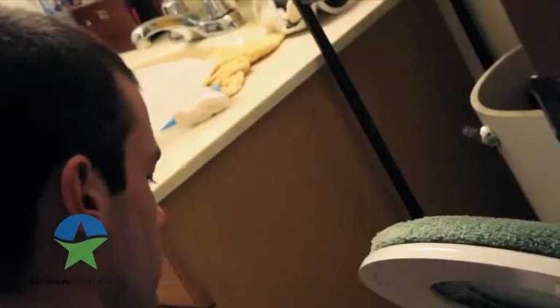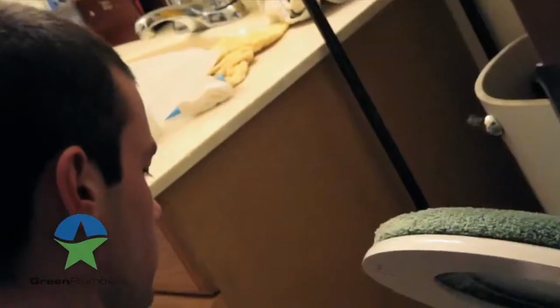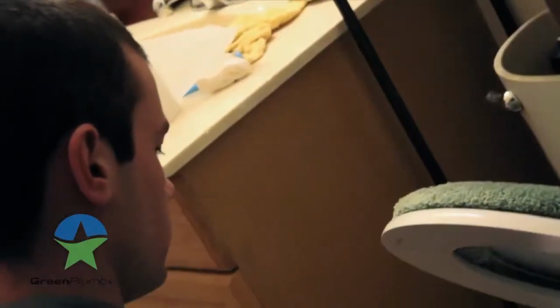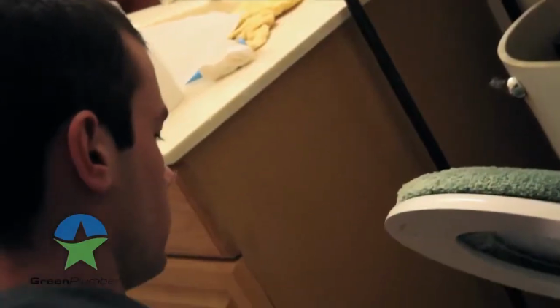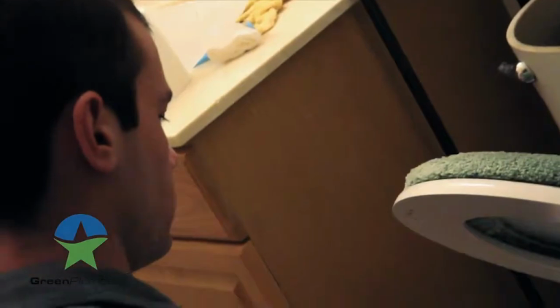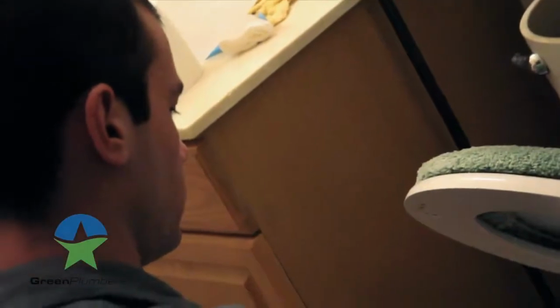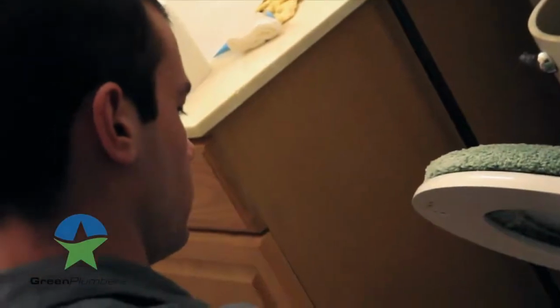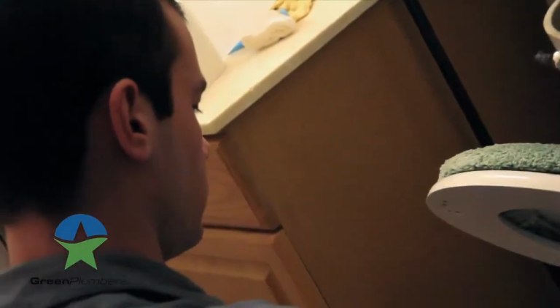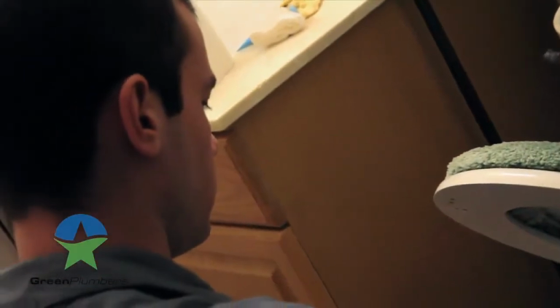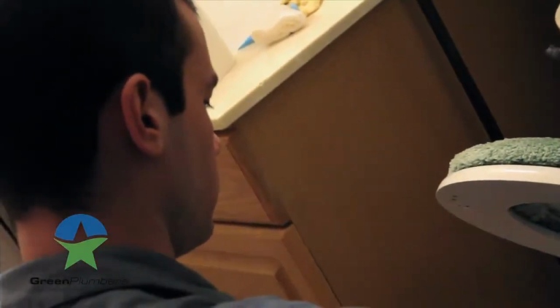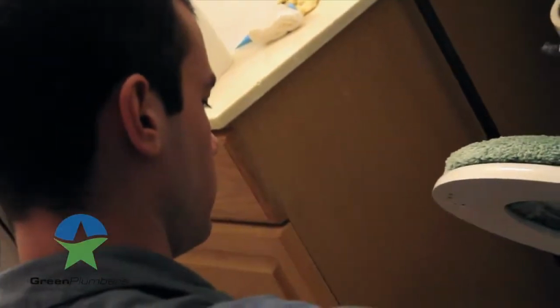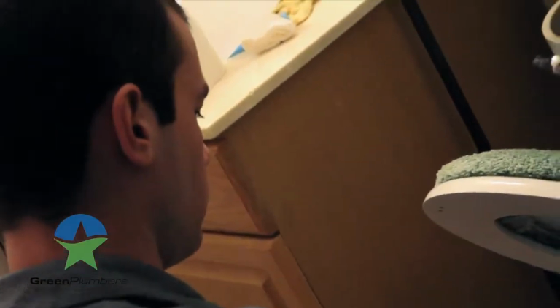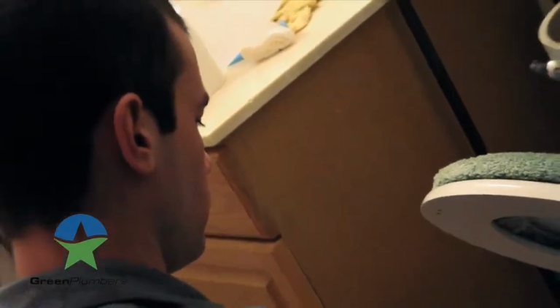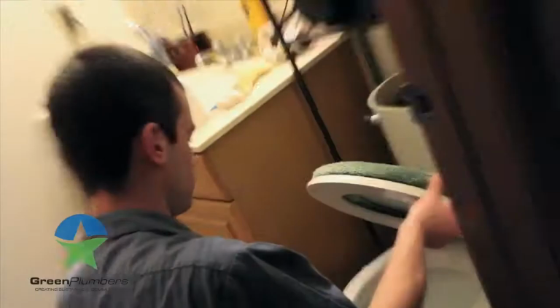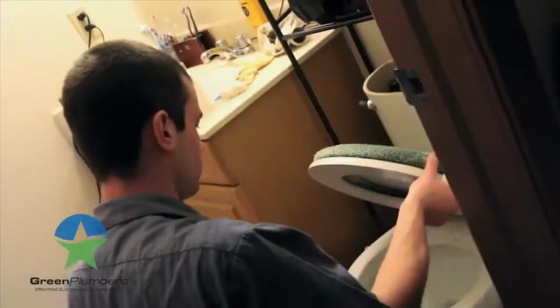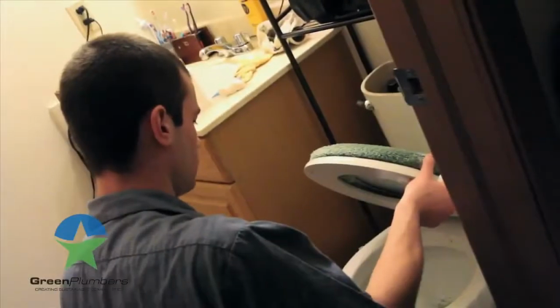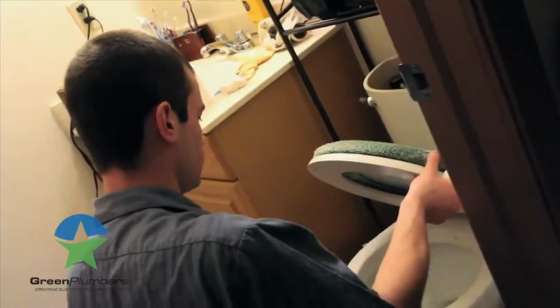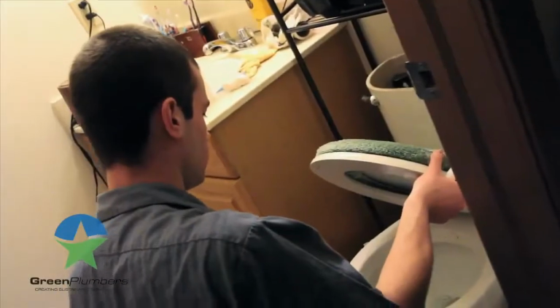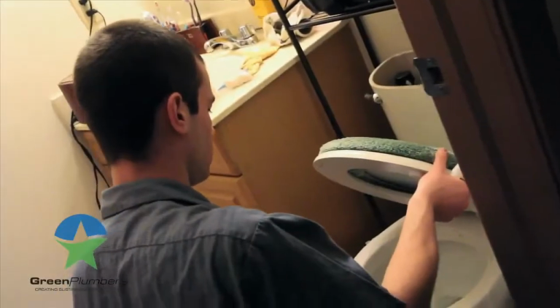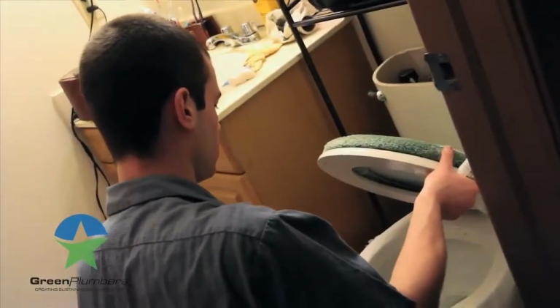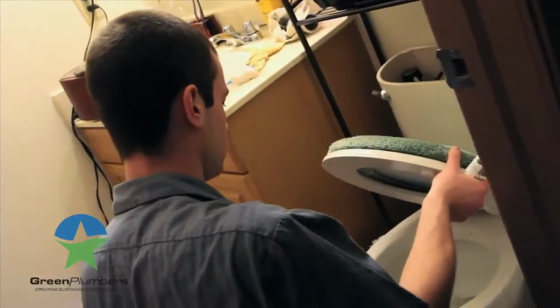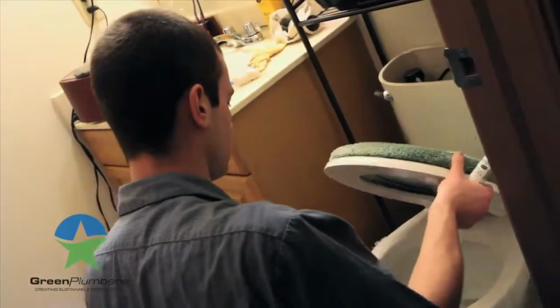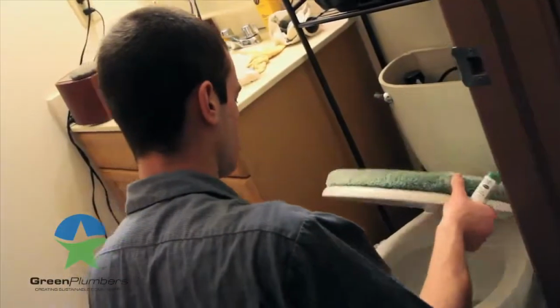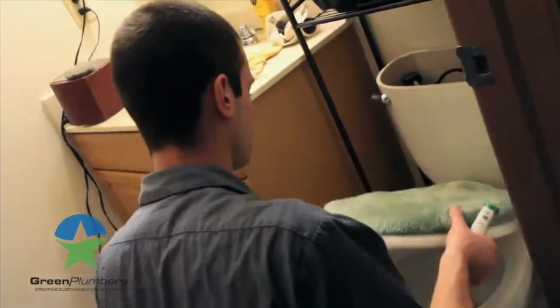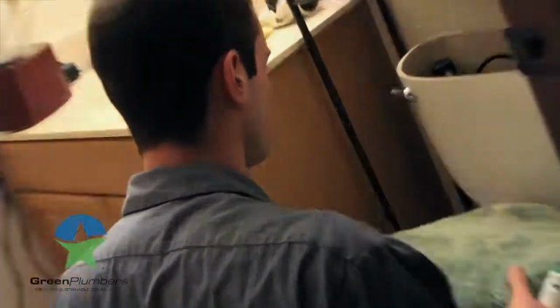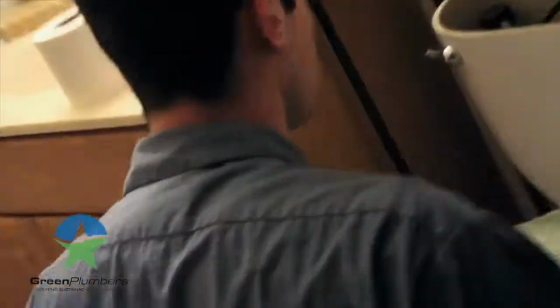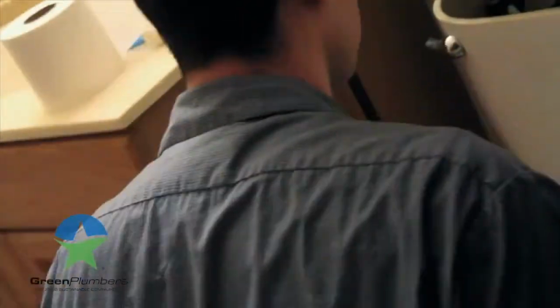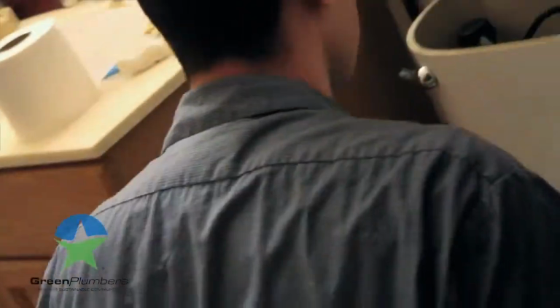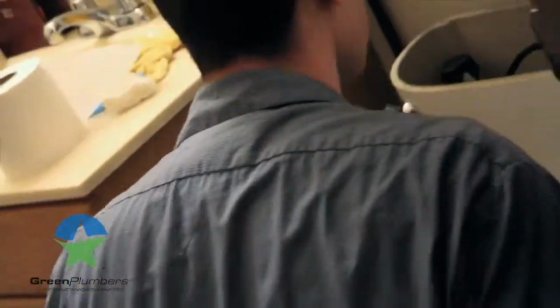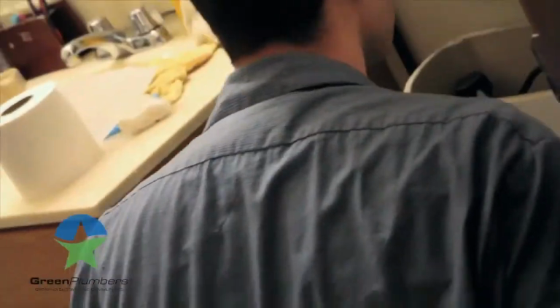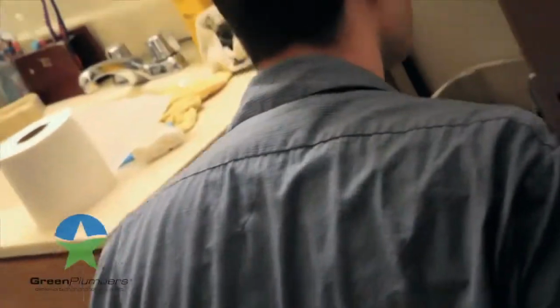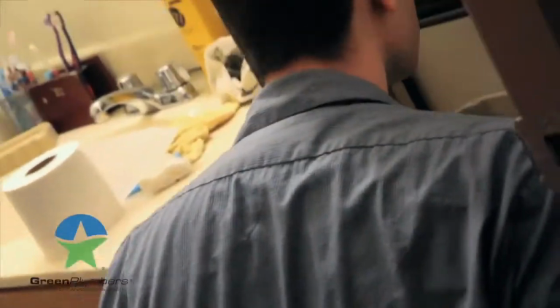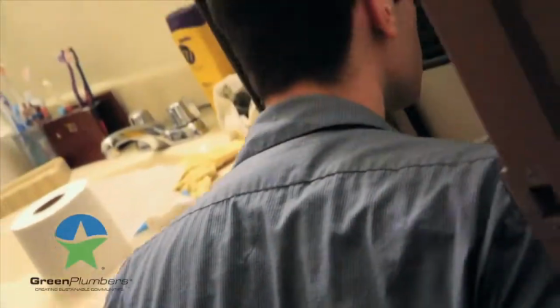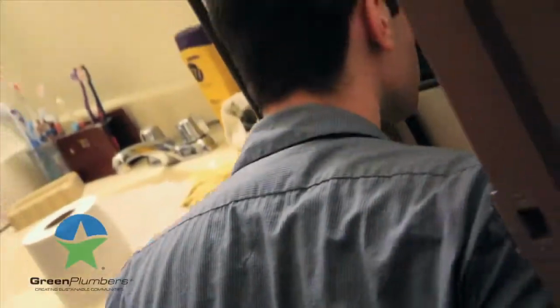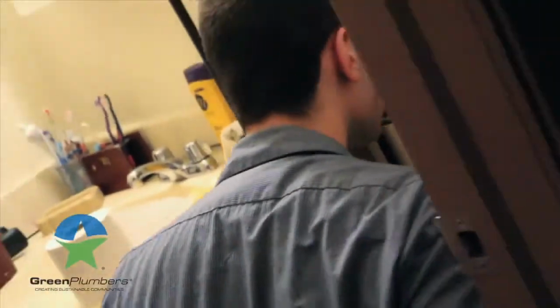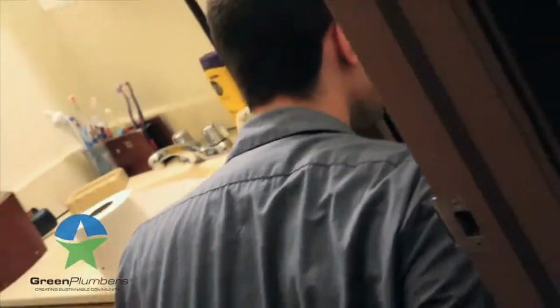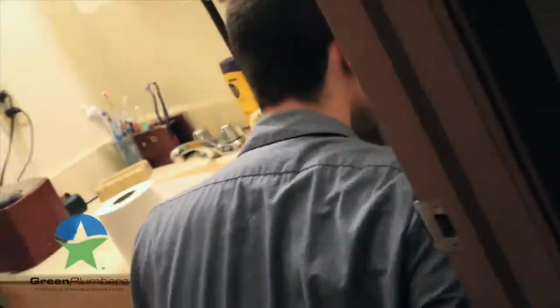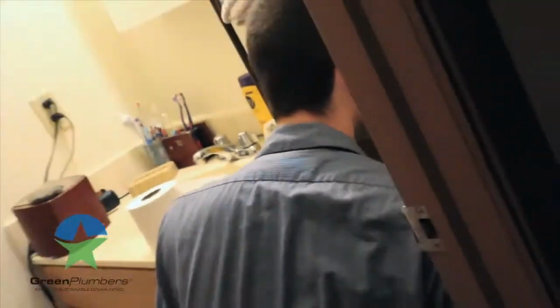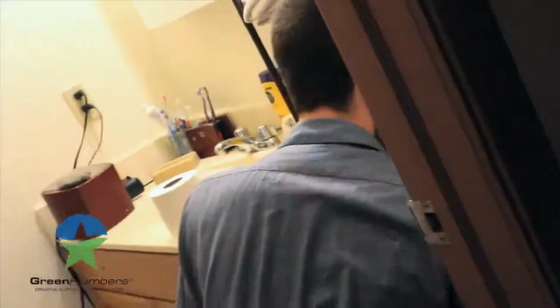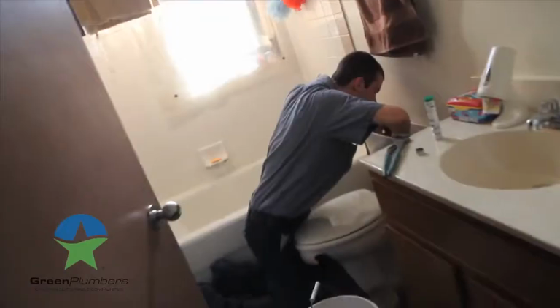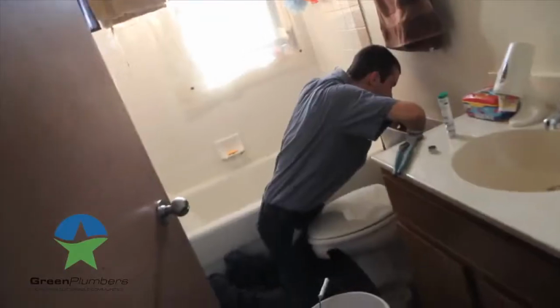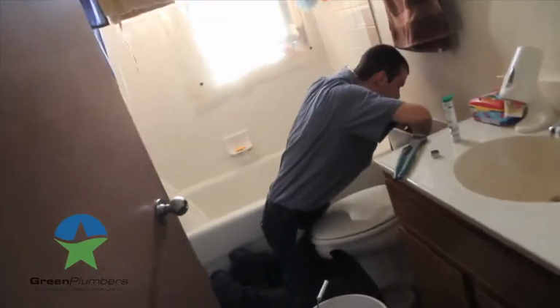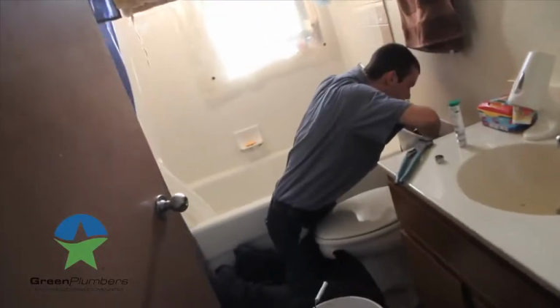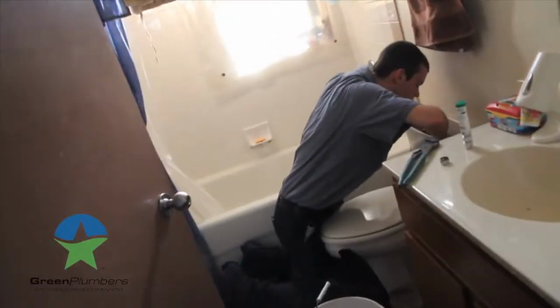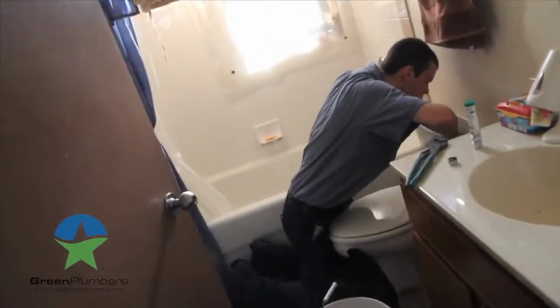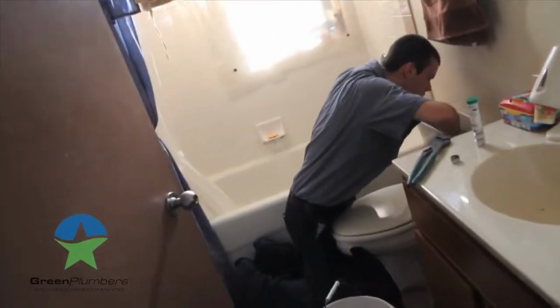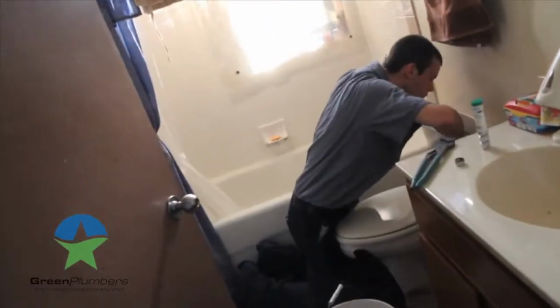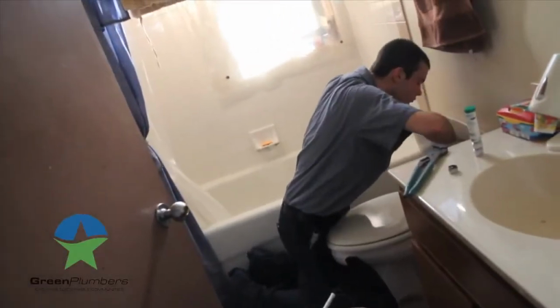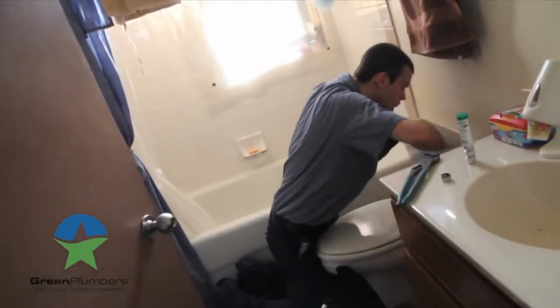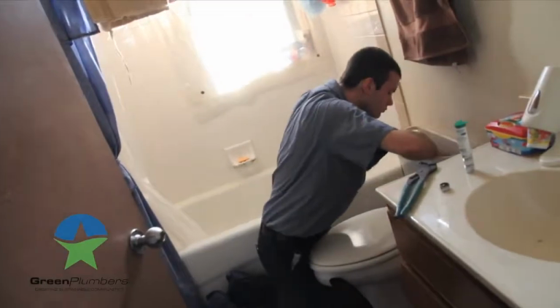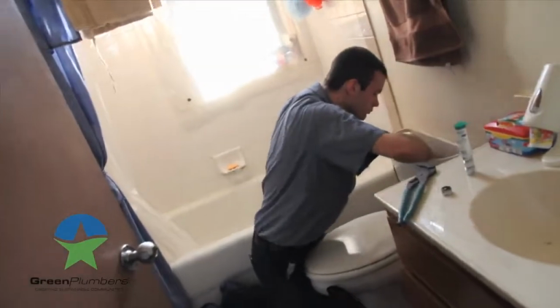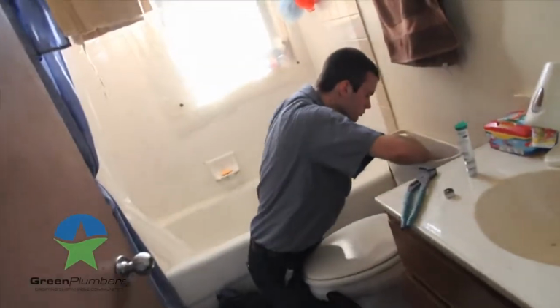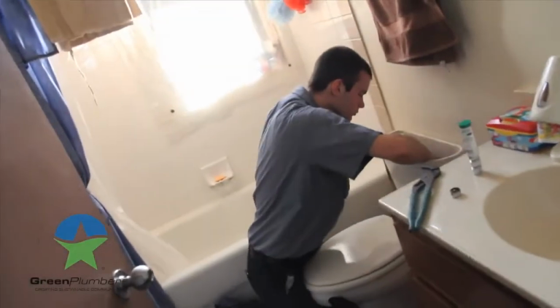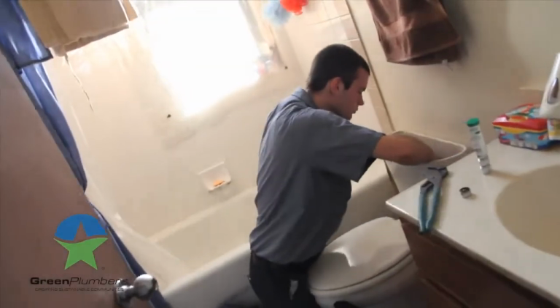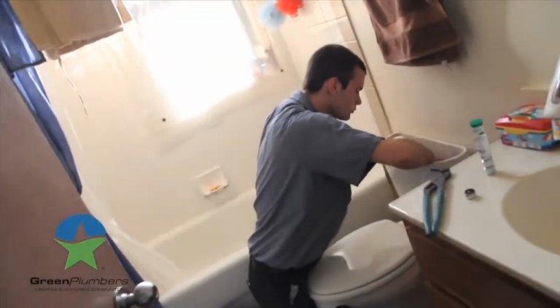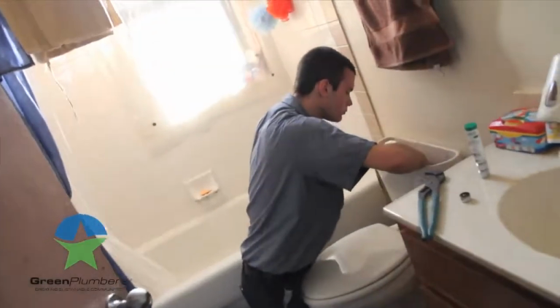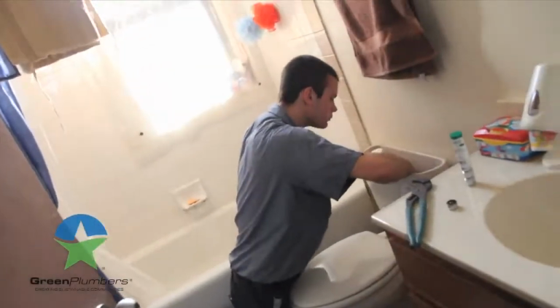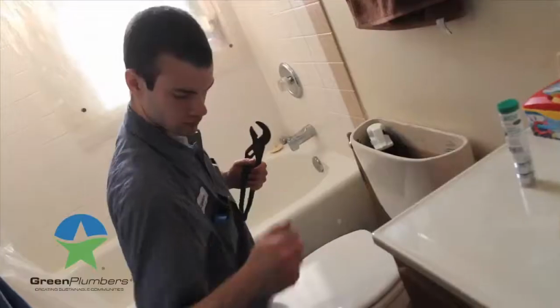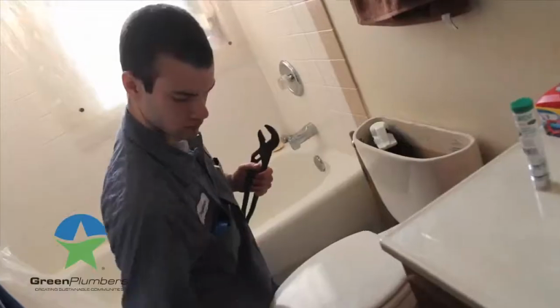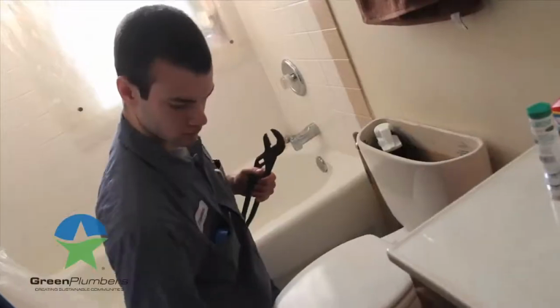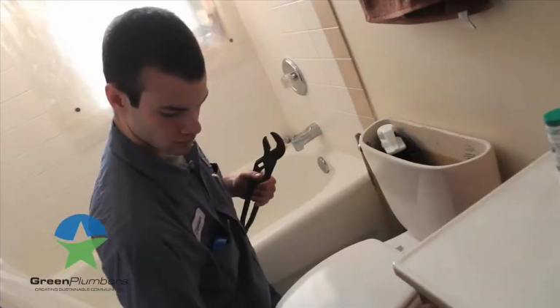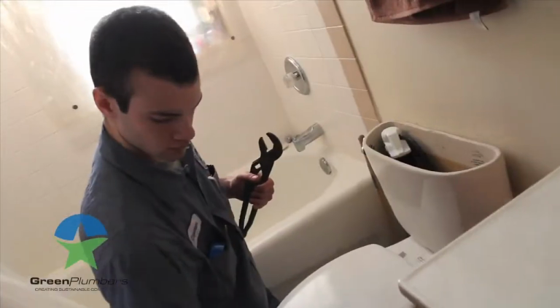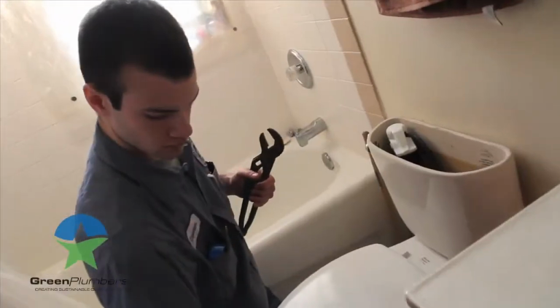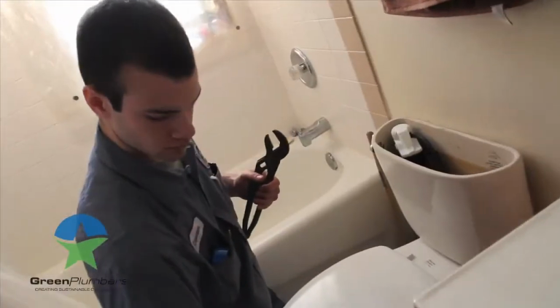A leaky toilet — something that you might not even hear or be aware of — can cost you as much as $500 a year.